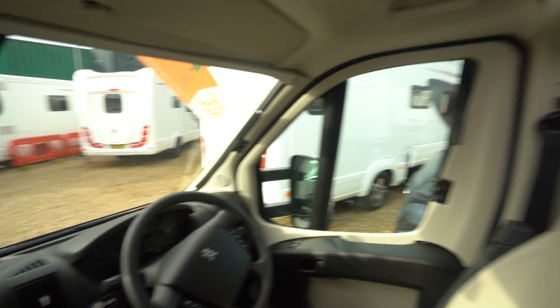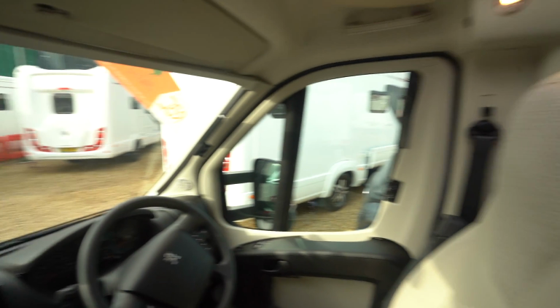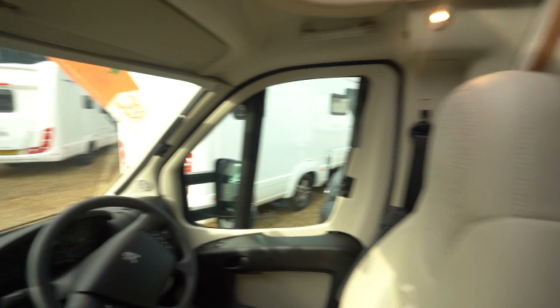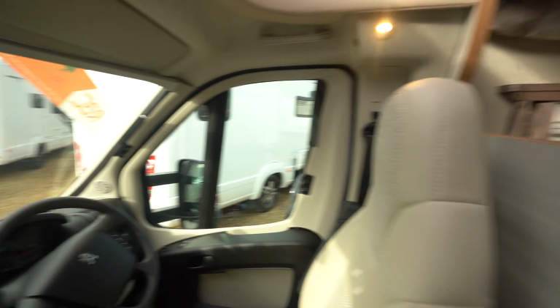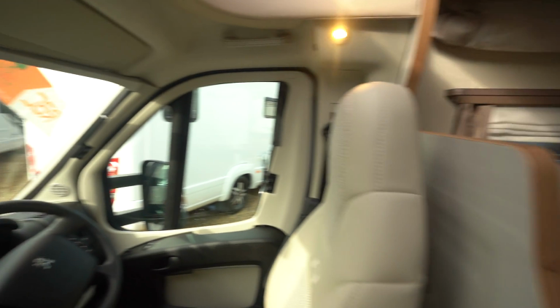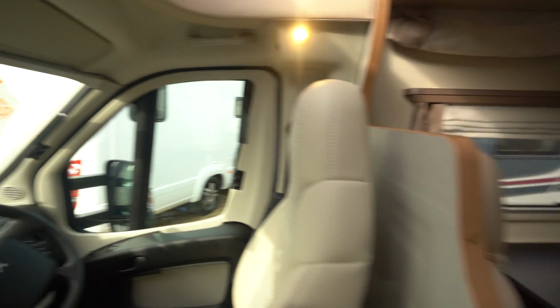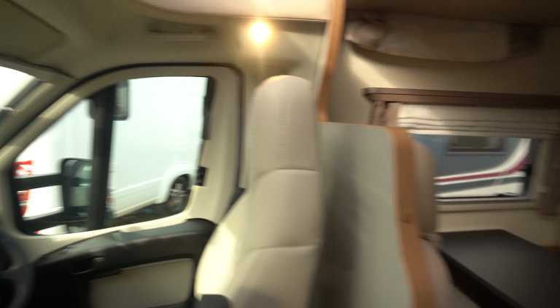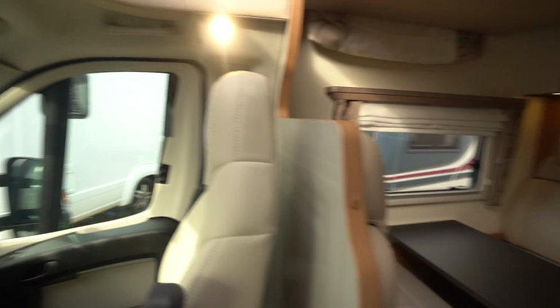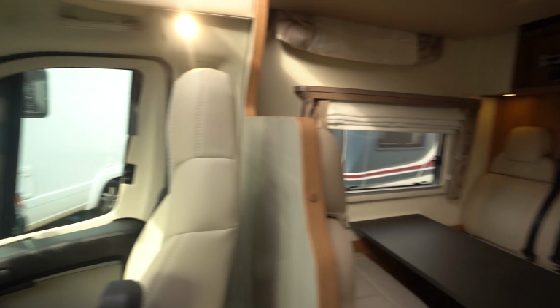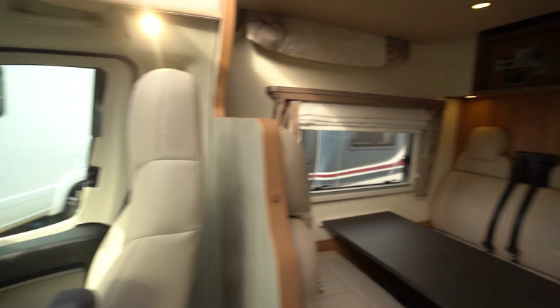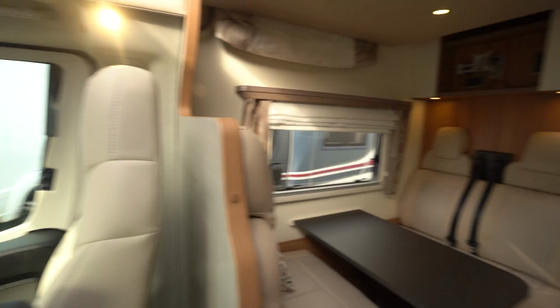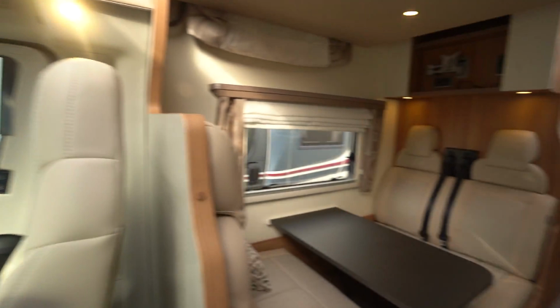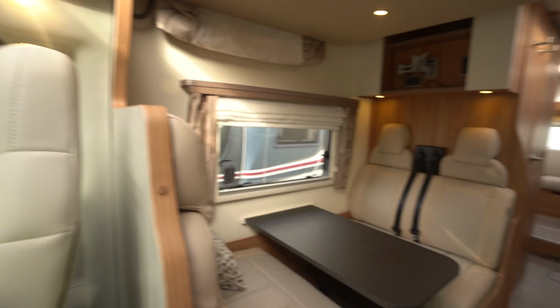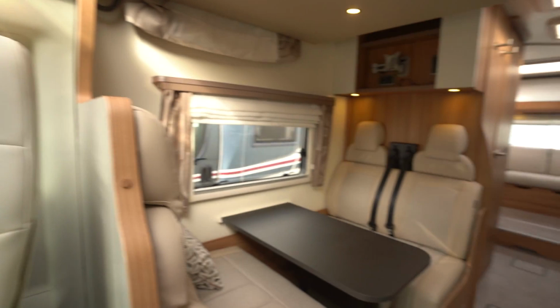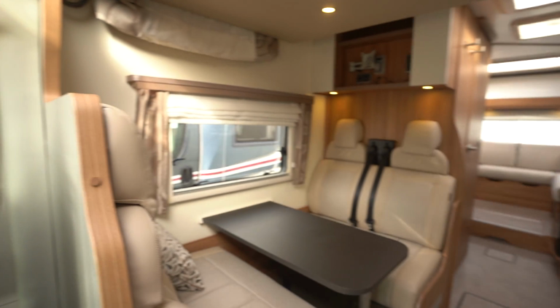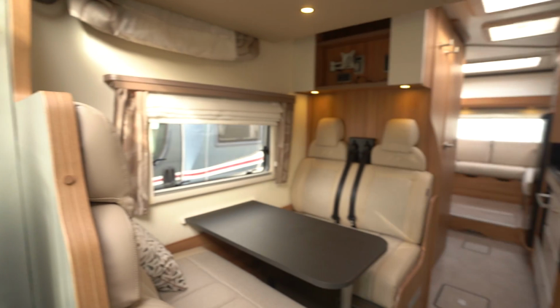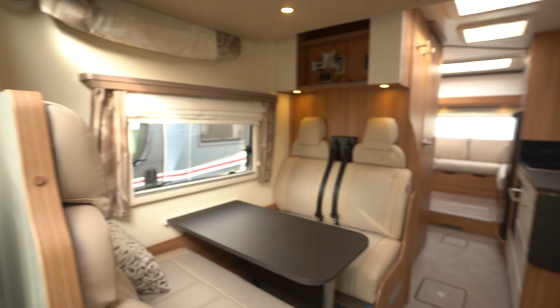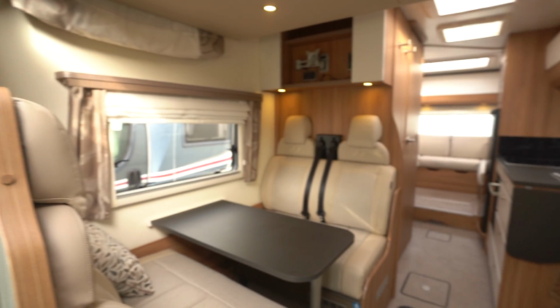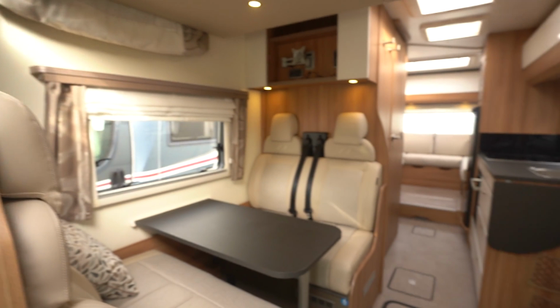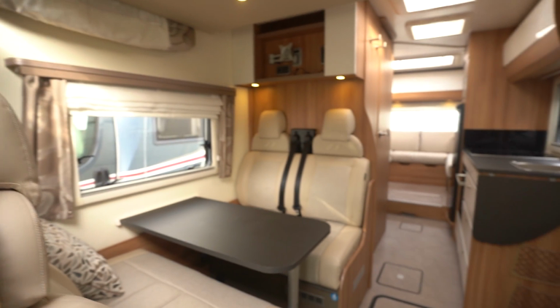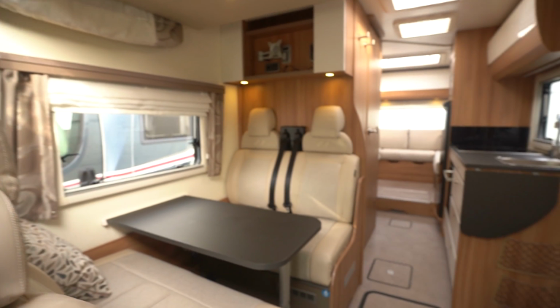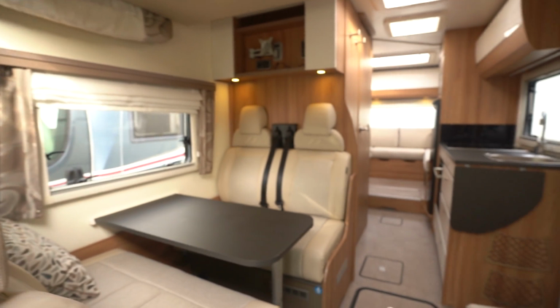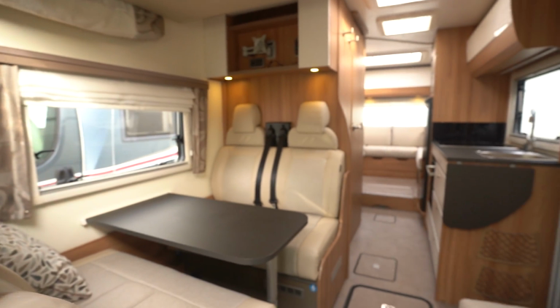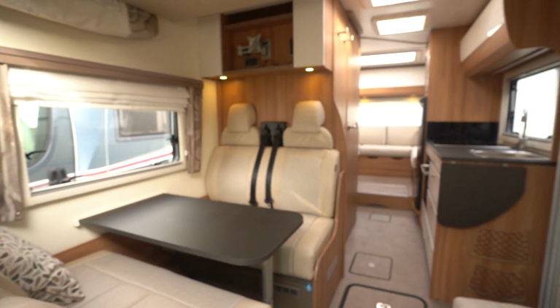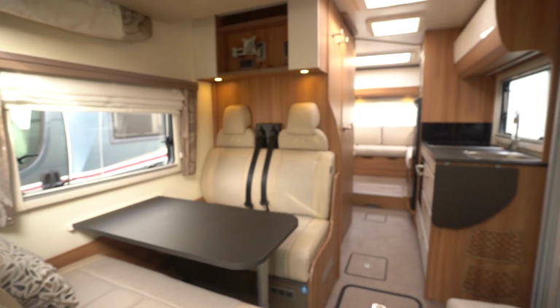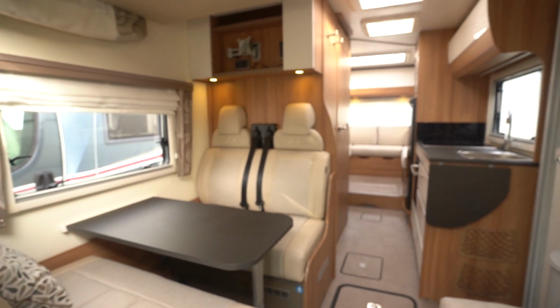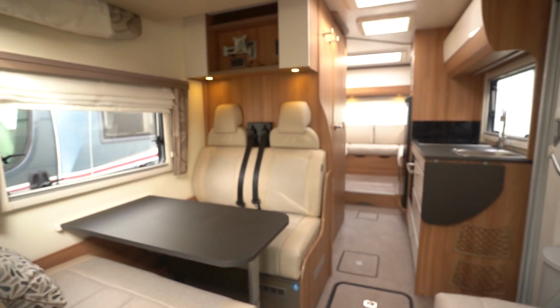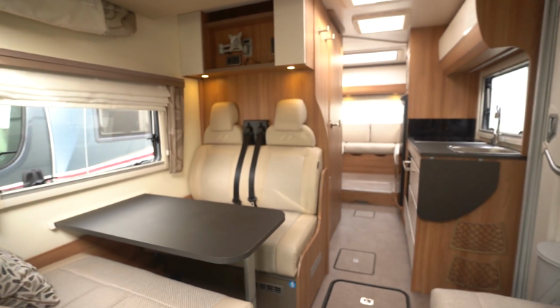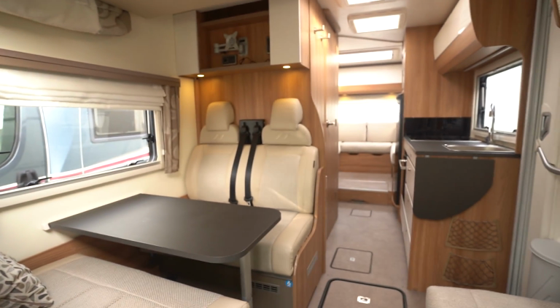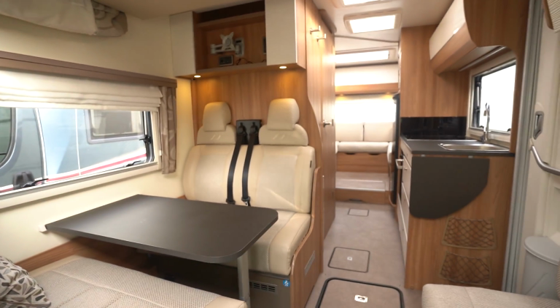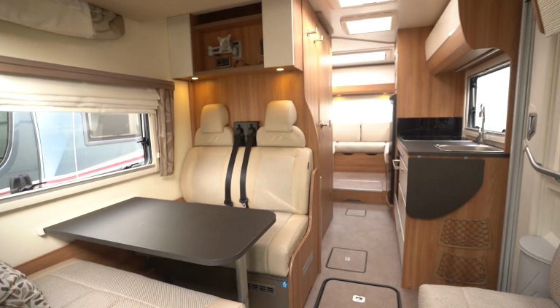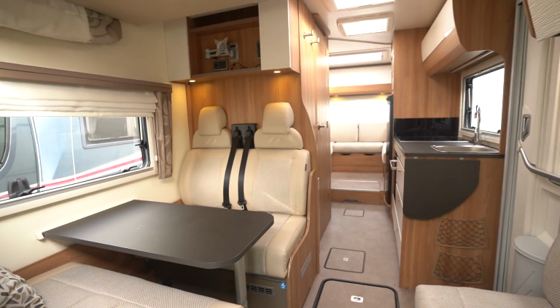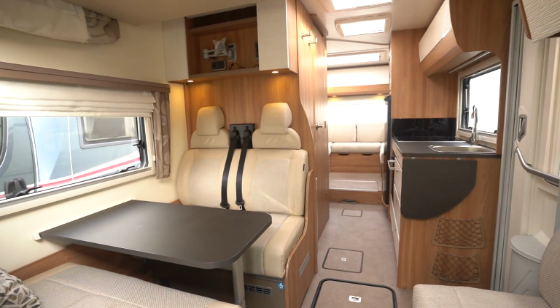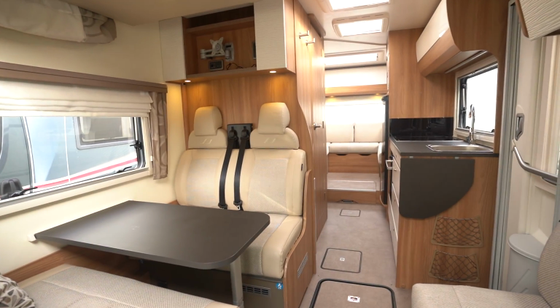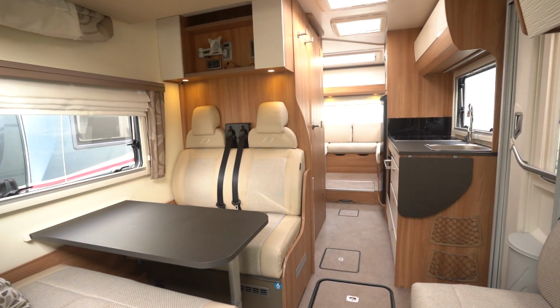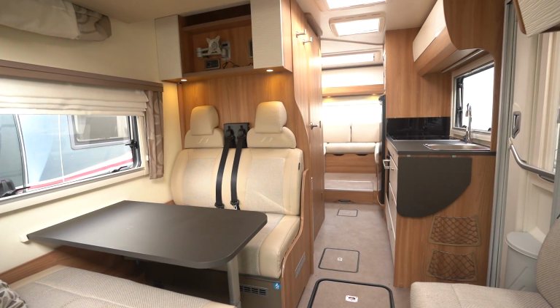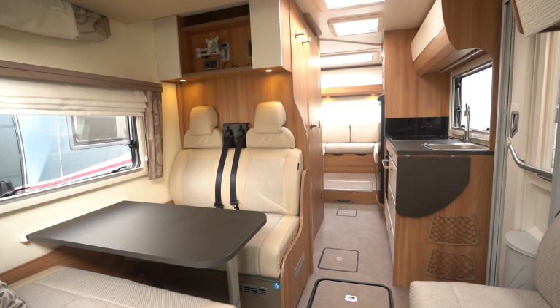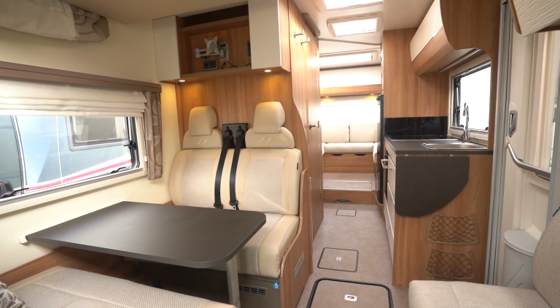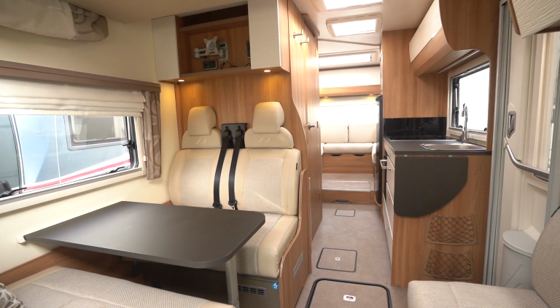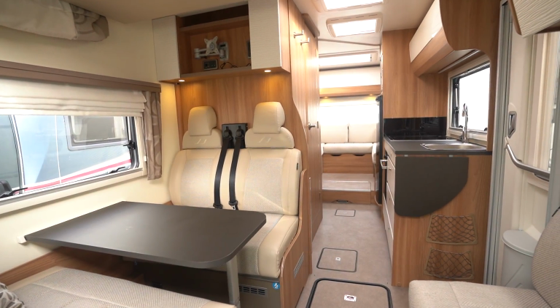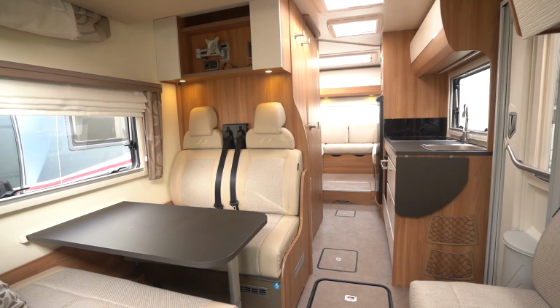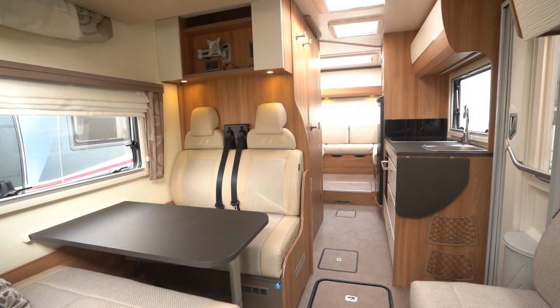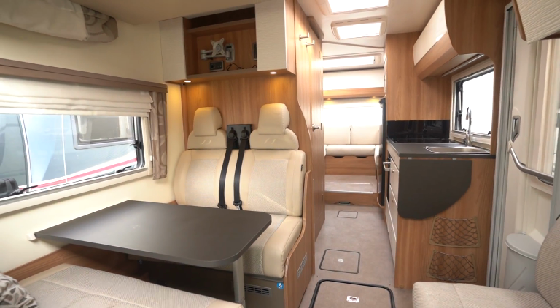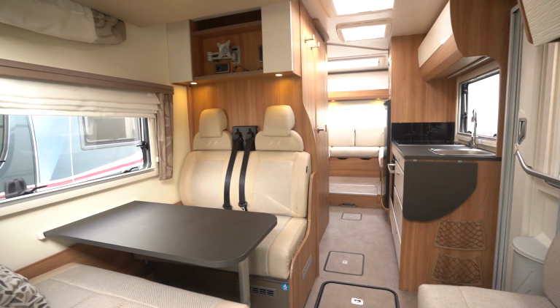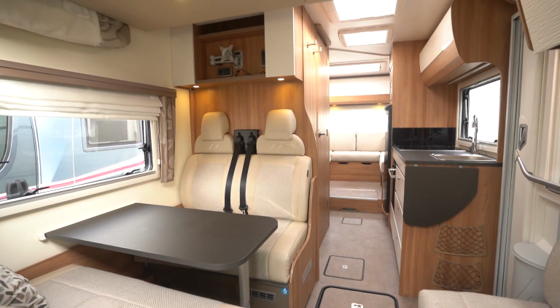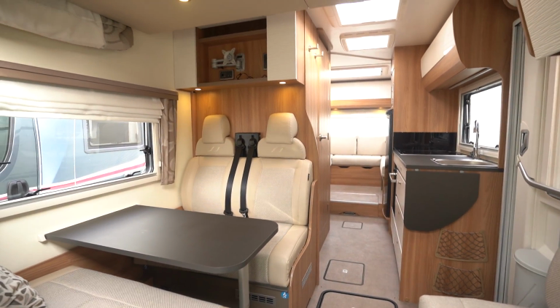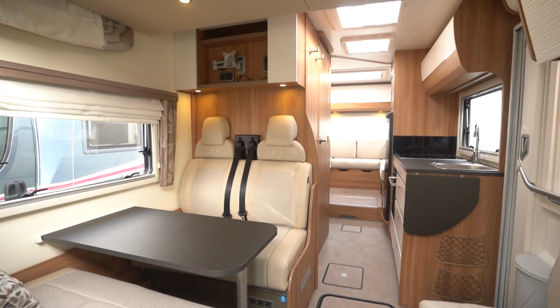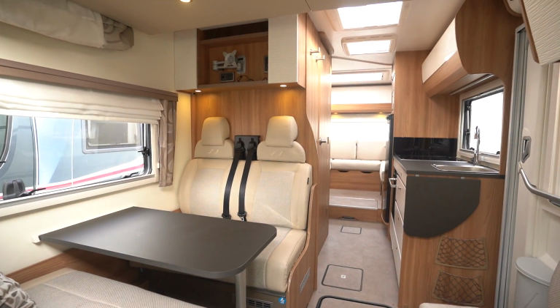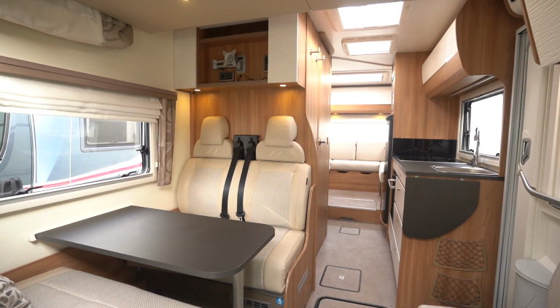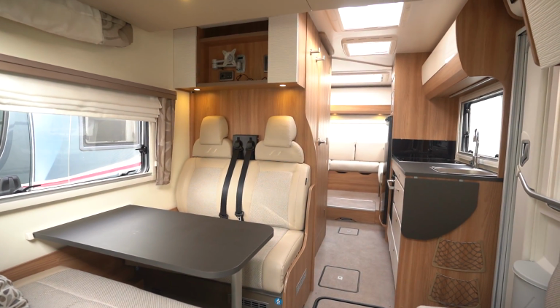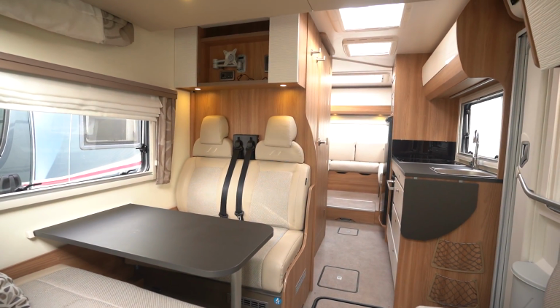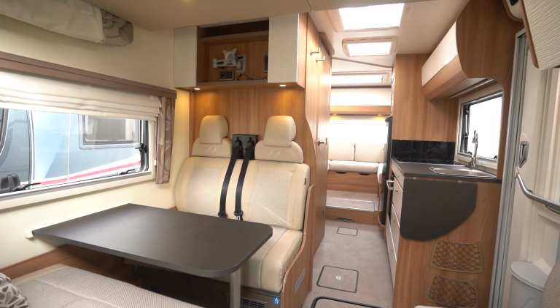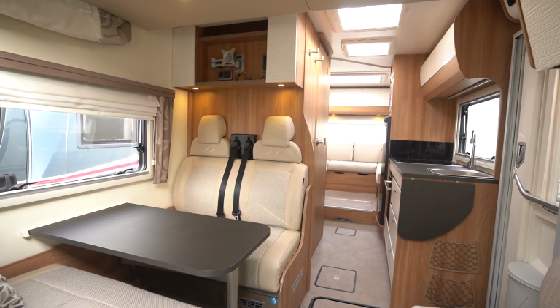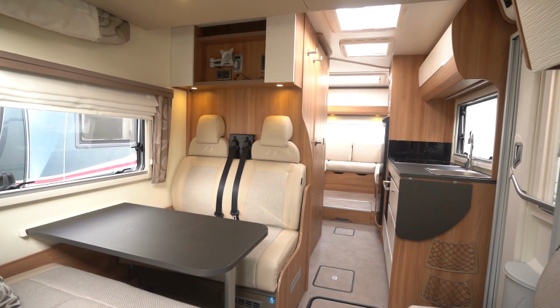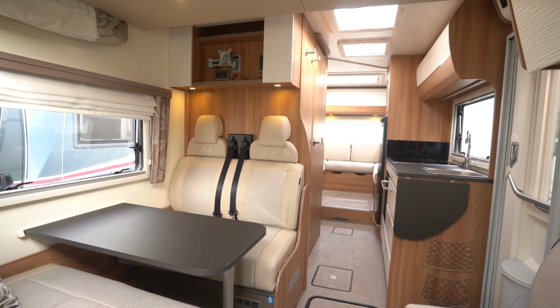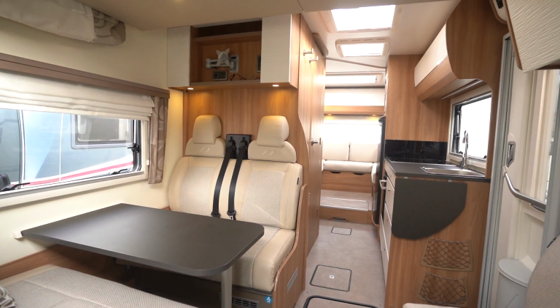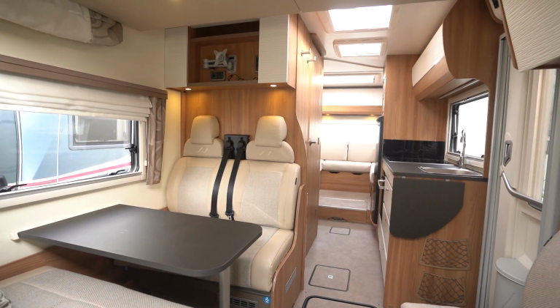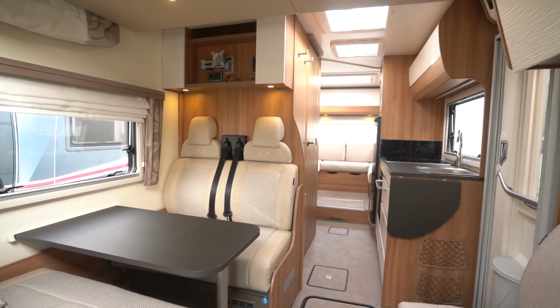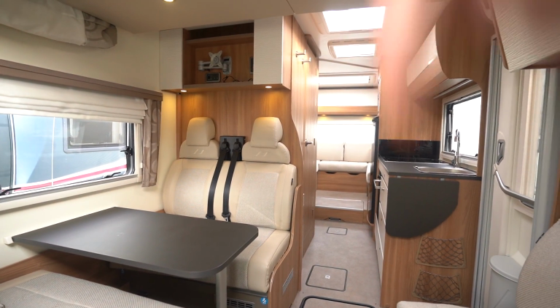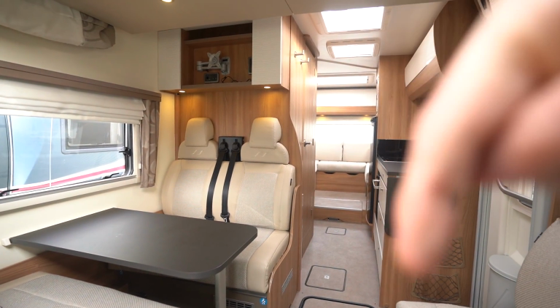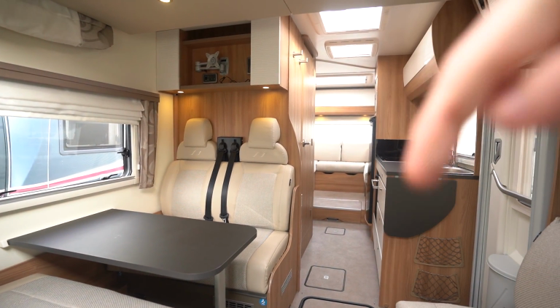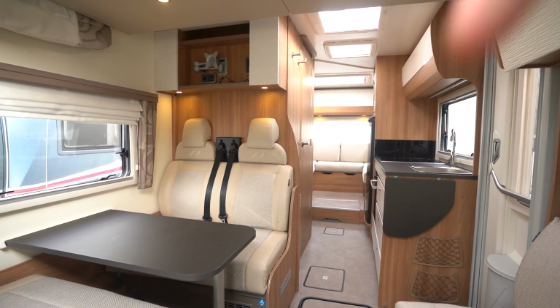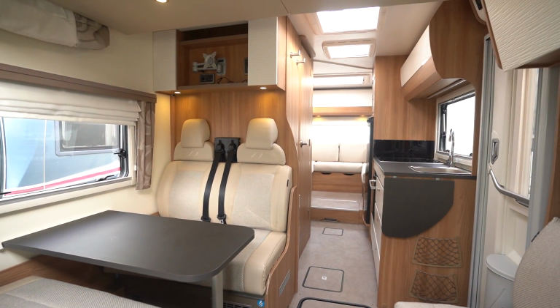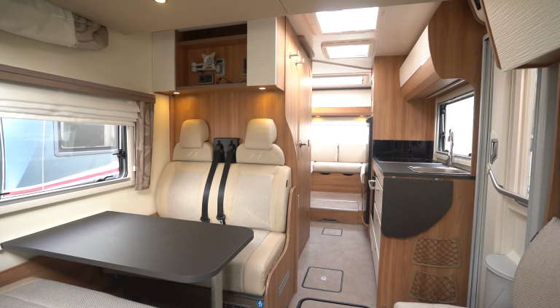All around a stunning motorhome. If you'd like any further details on this vehicle, feel free to give us a call — our website link and phone number are in the description below.